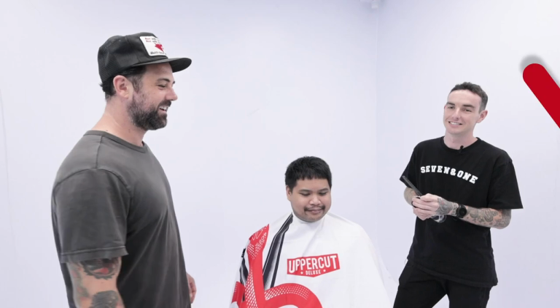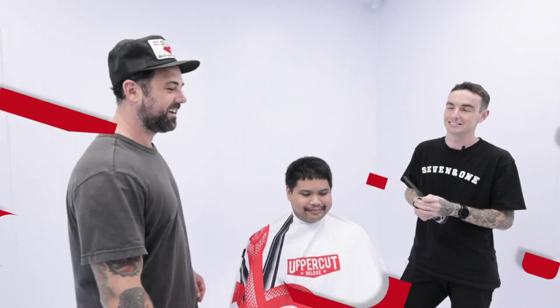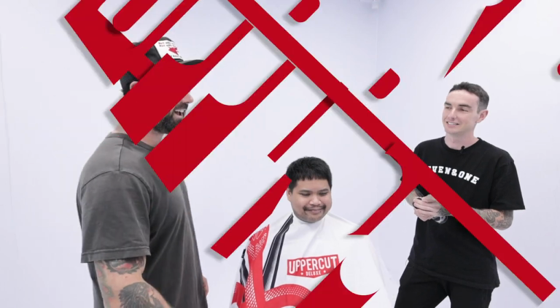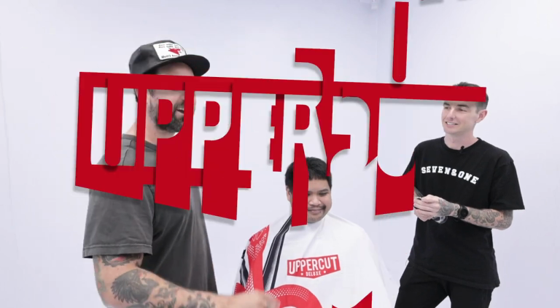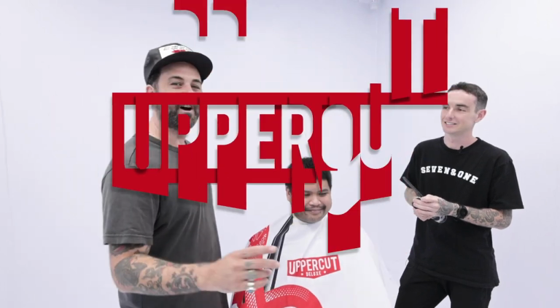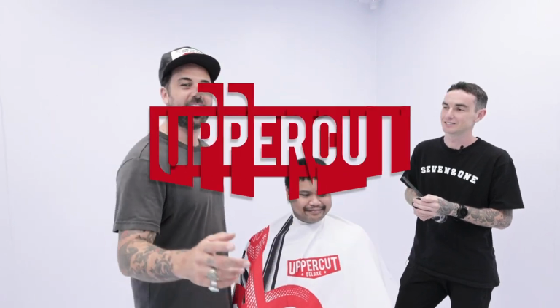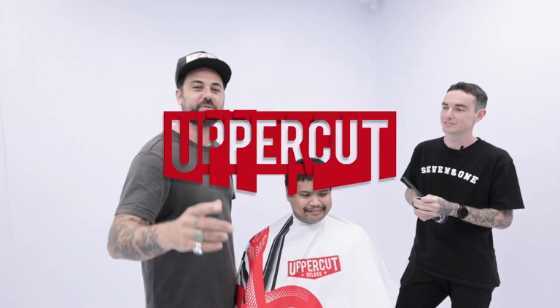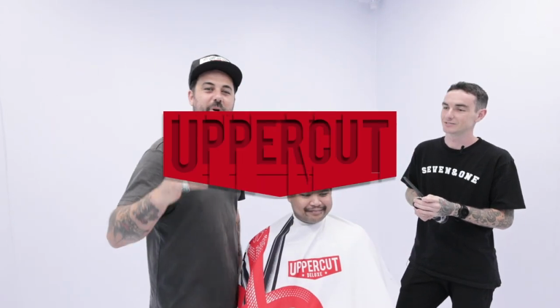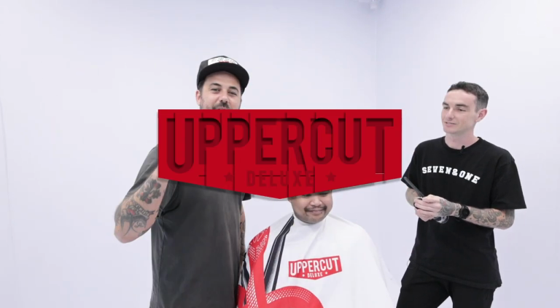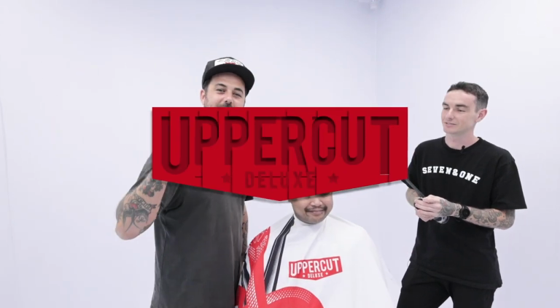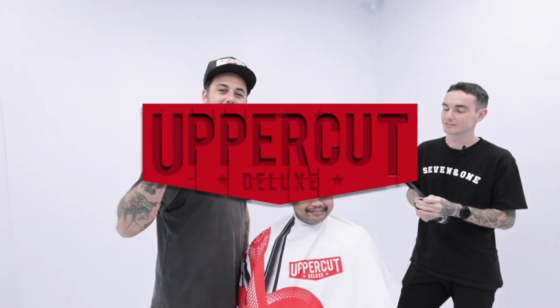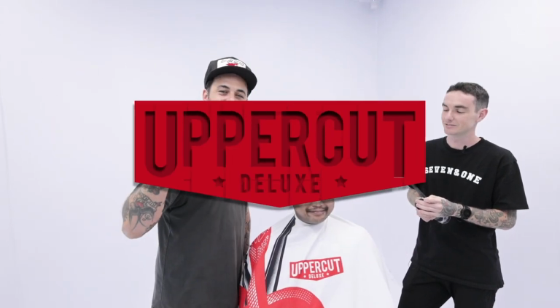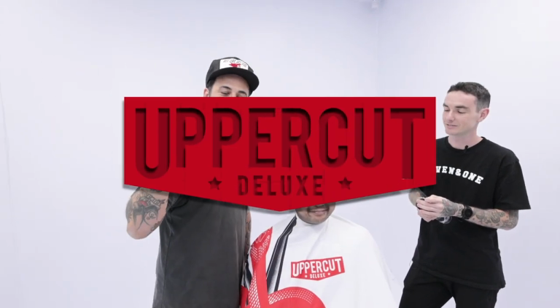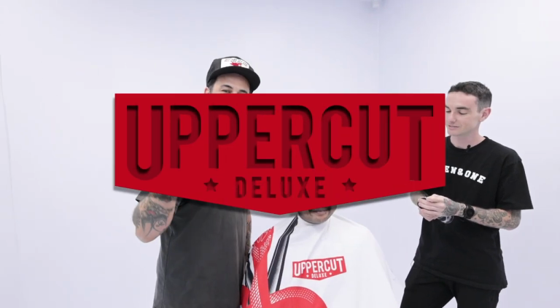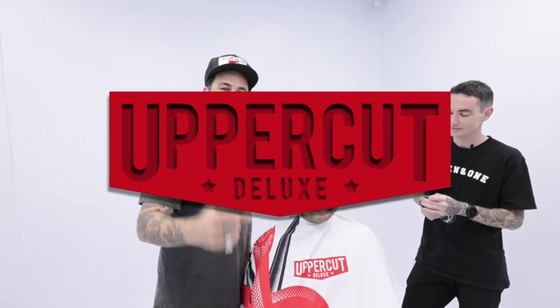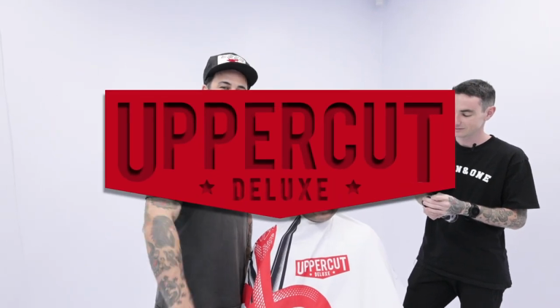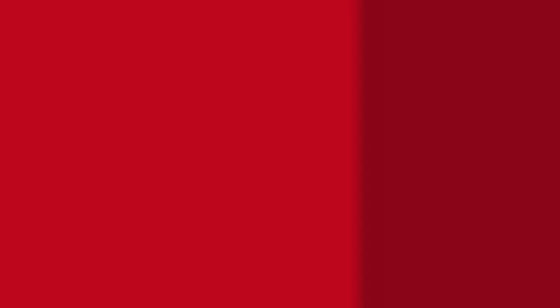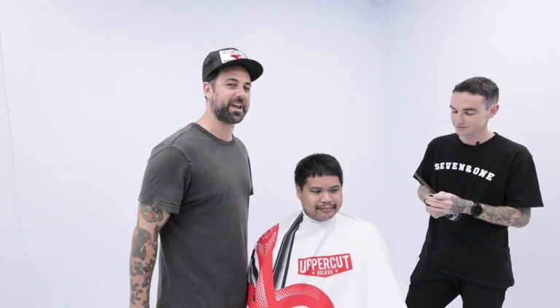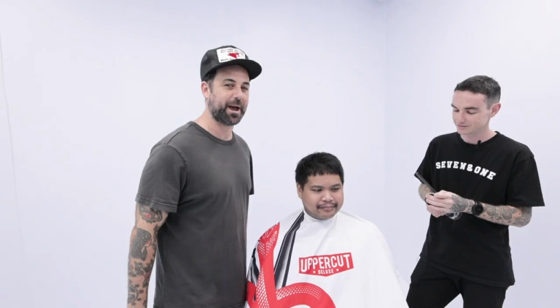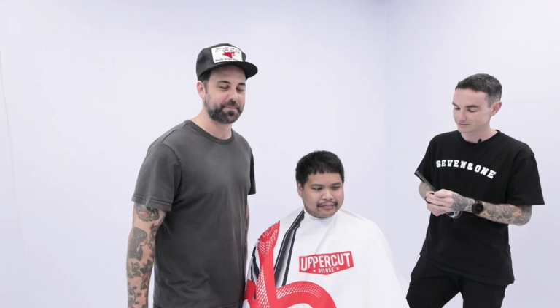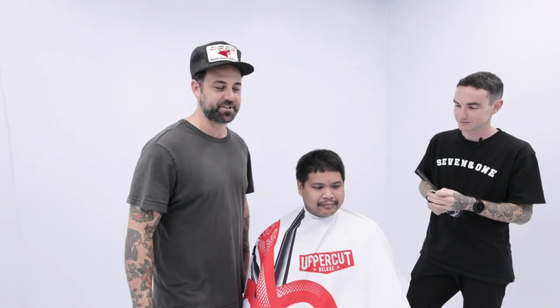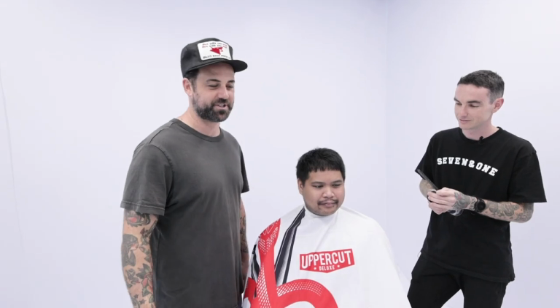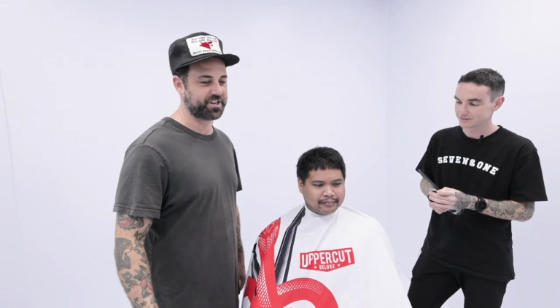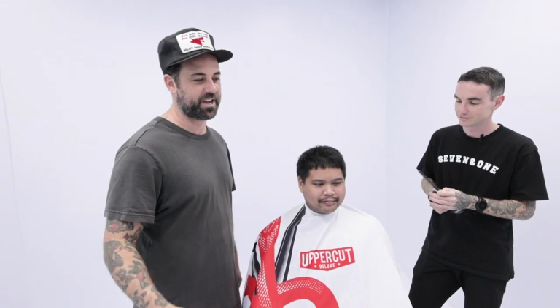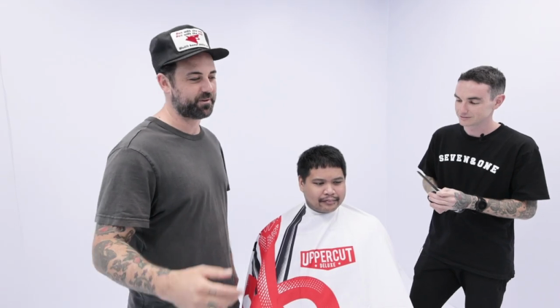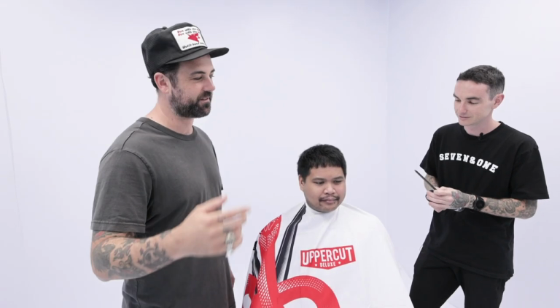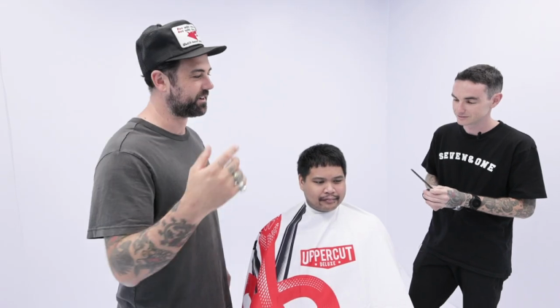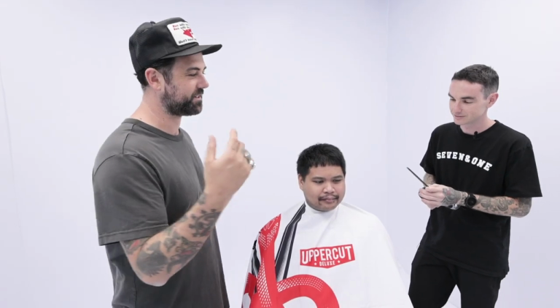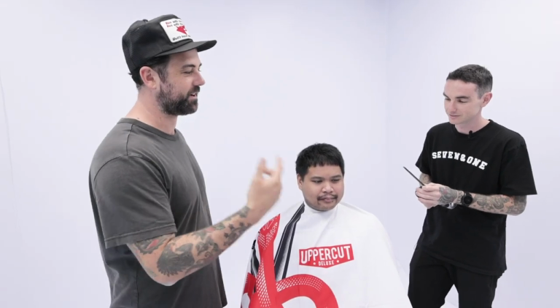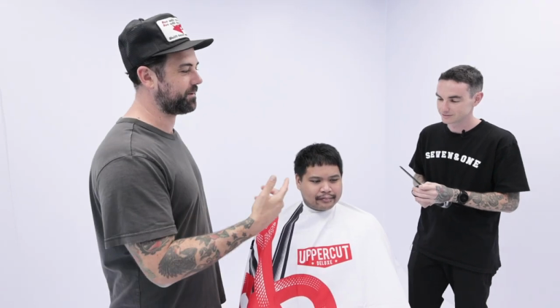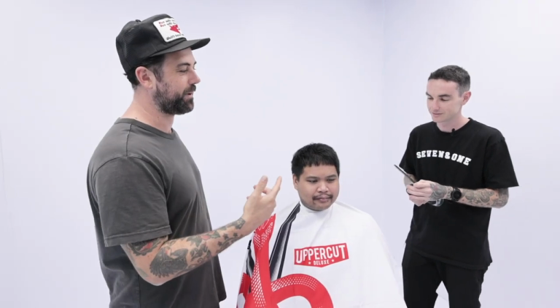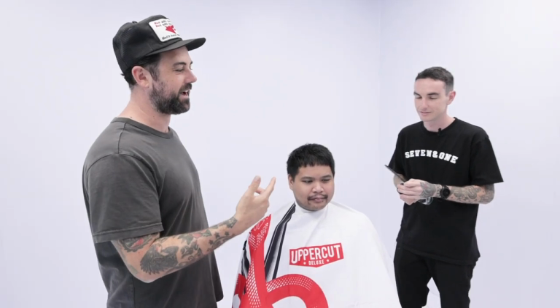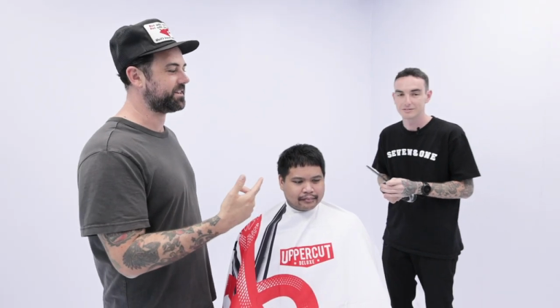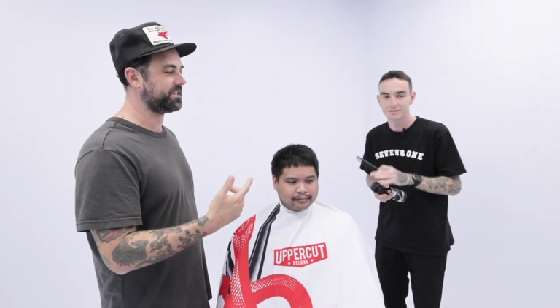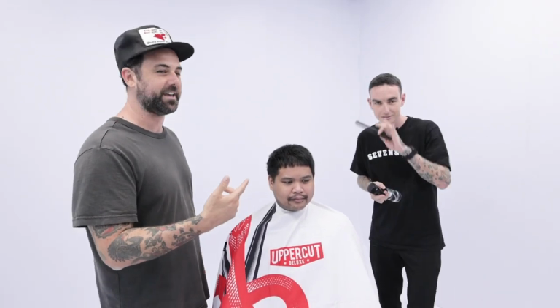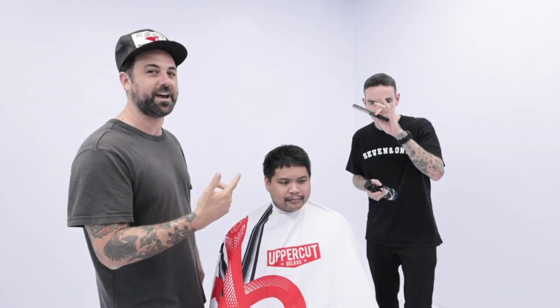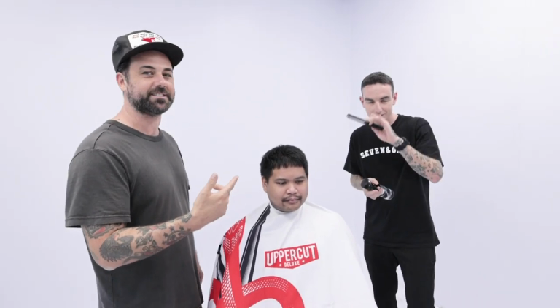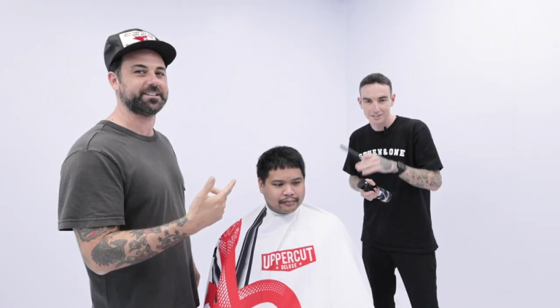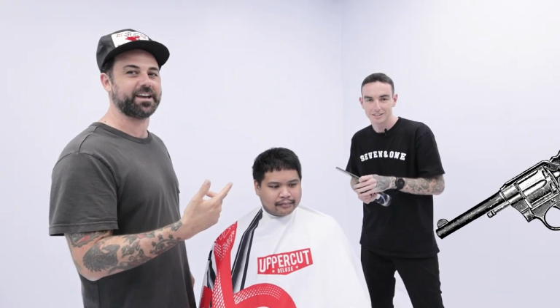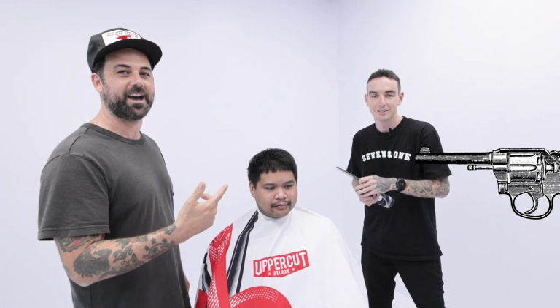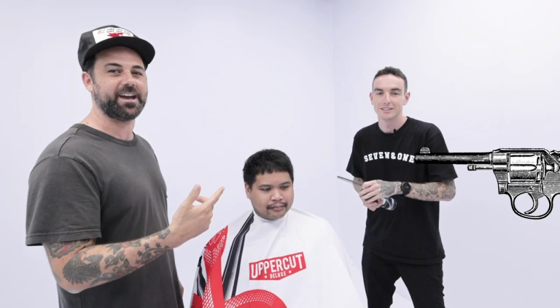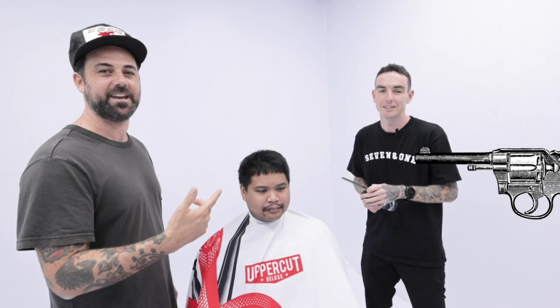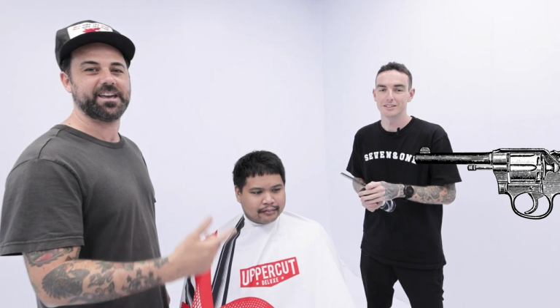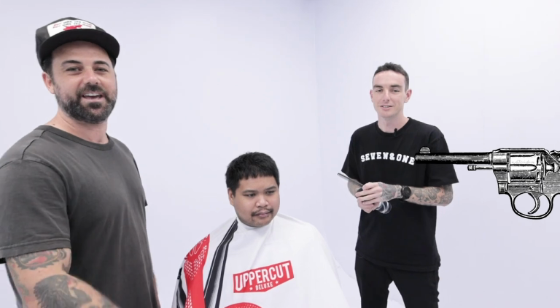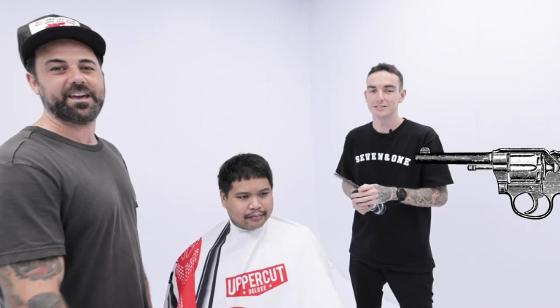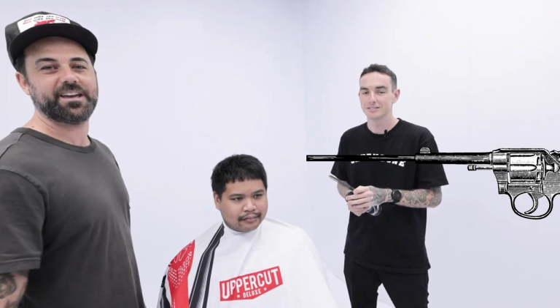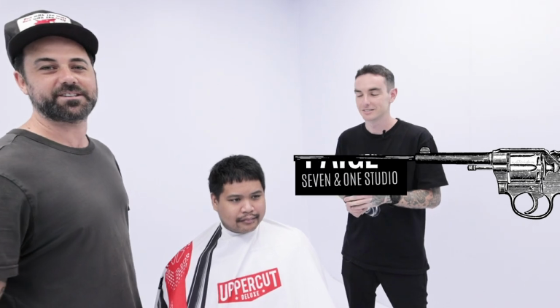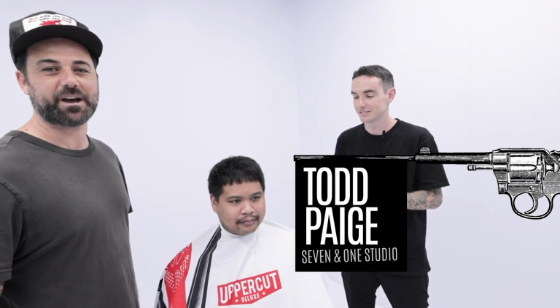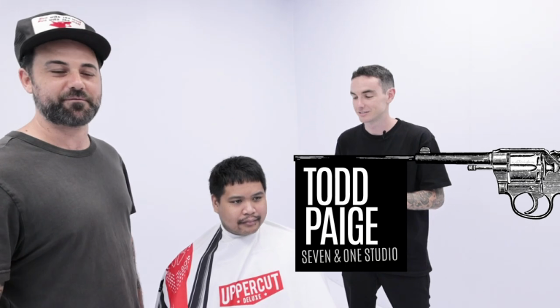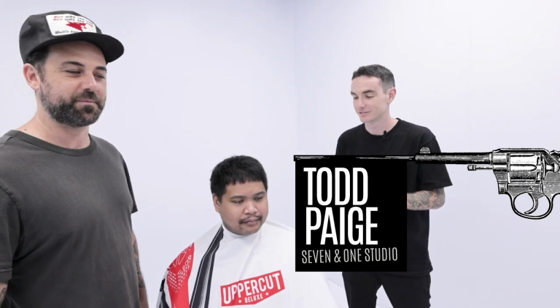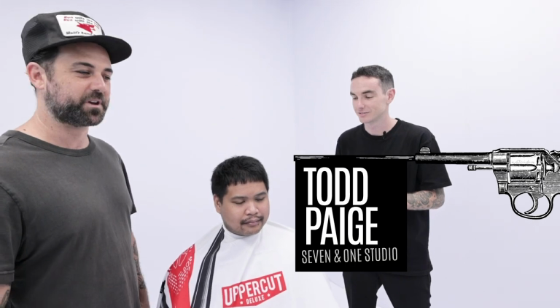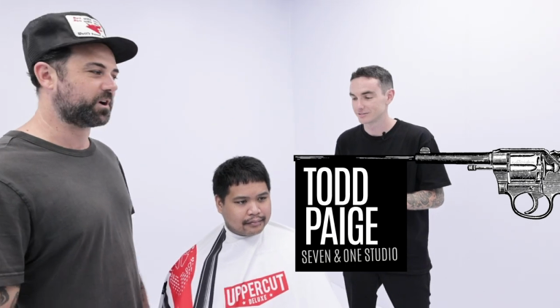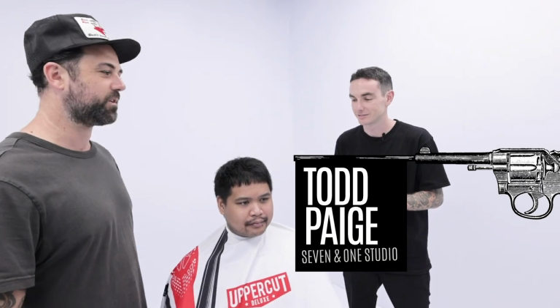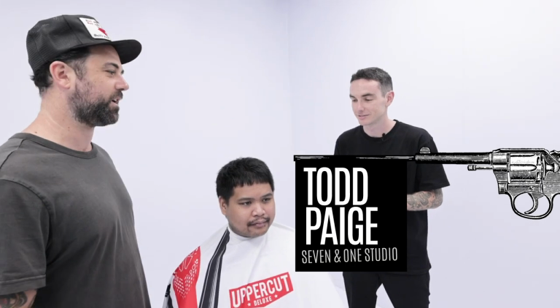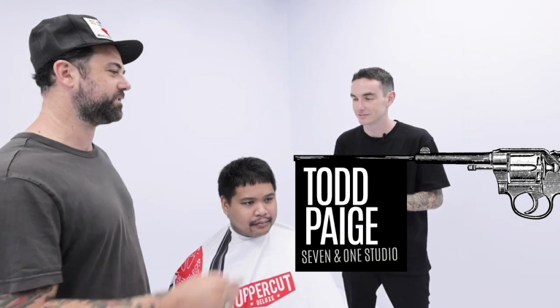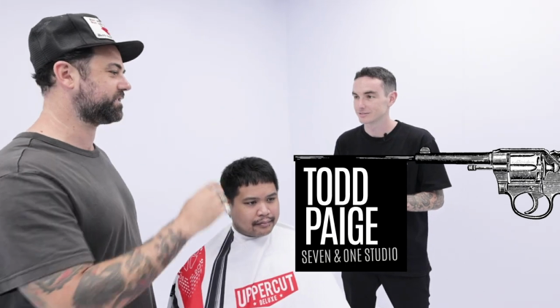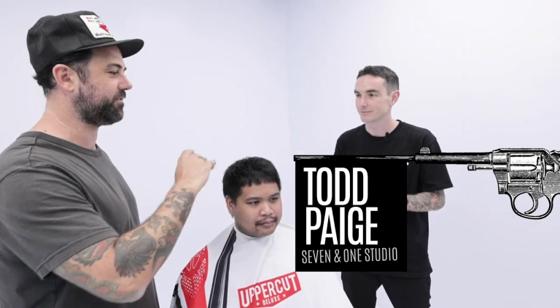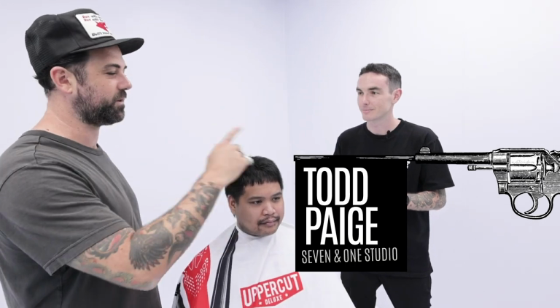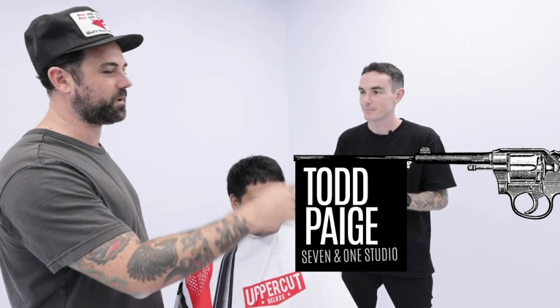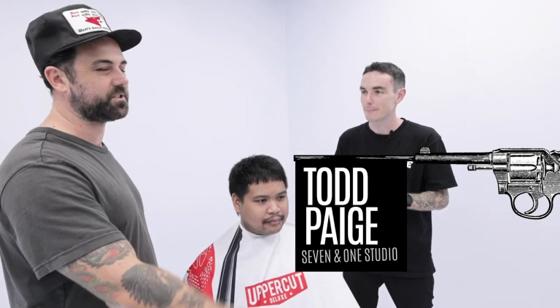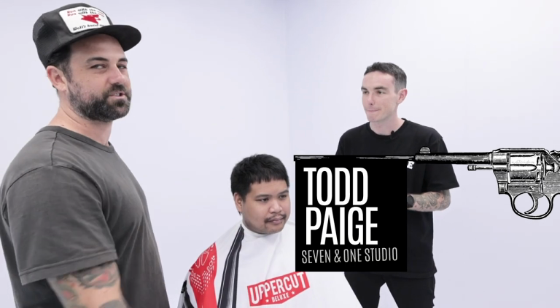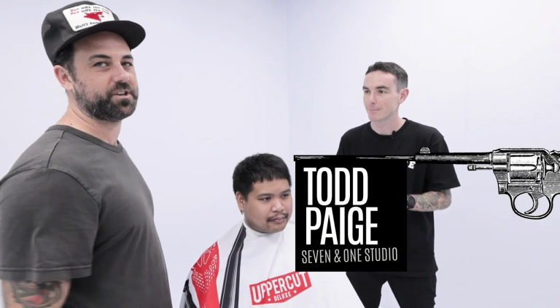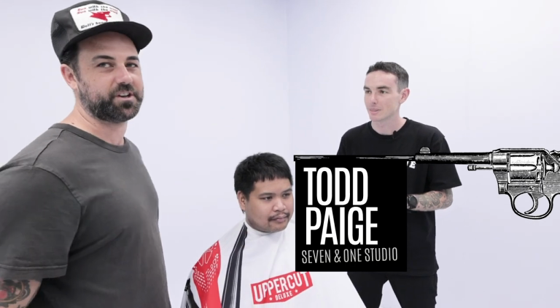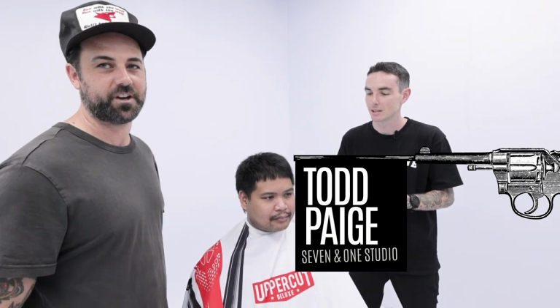Hey guys, welcome back to Cuts from the Captain's Chair. We've got Toddy Page in the house today. He's come from the Gold Coast 7-in-1 studio.